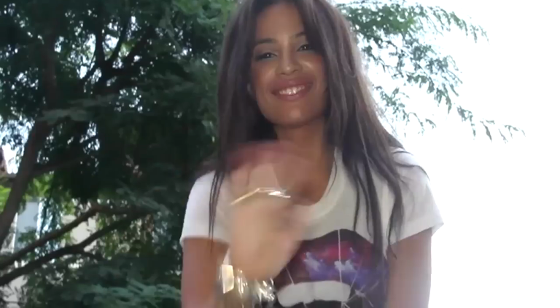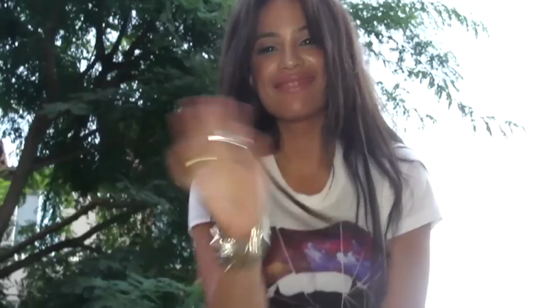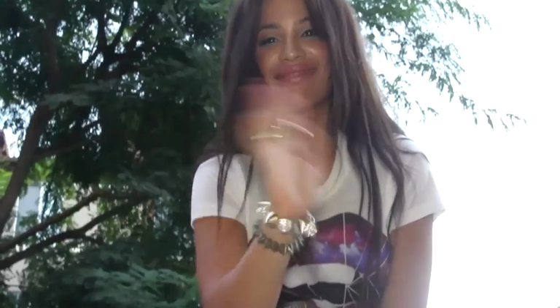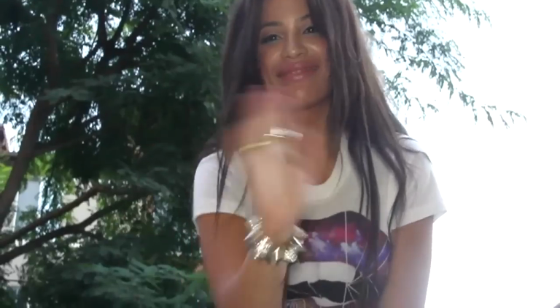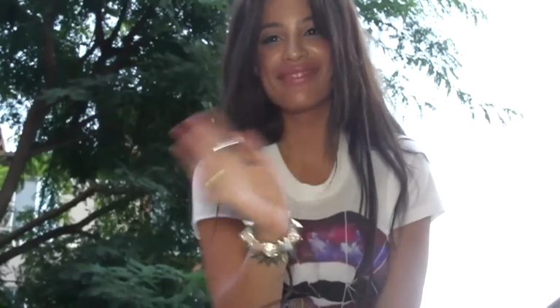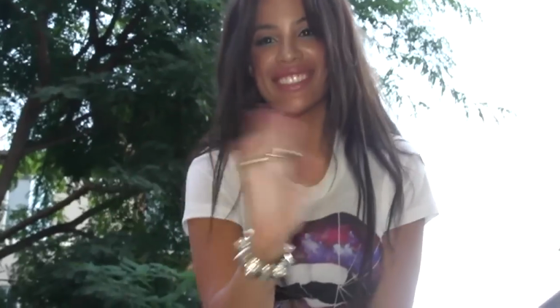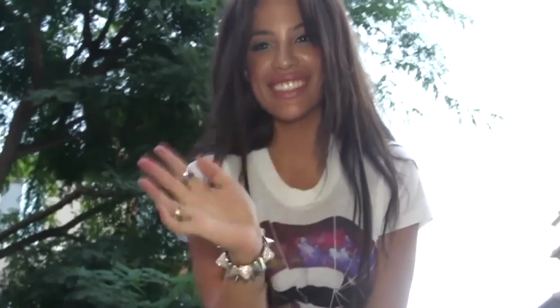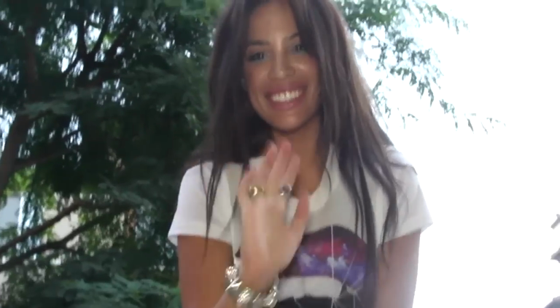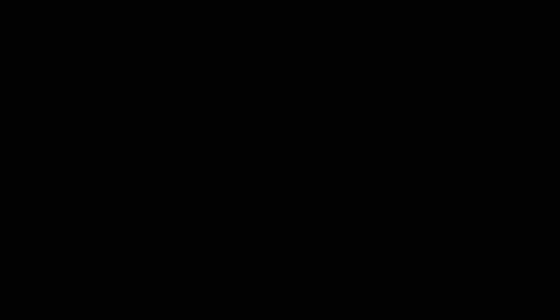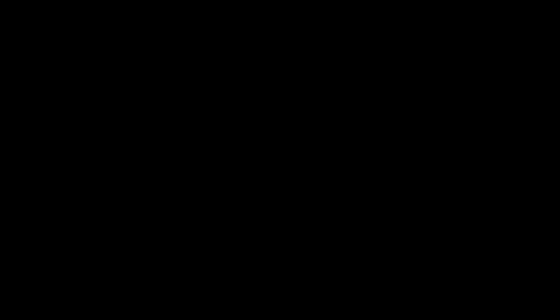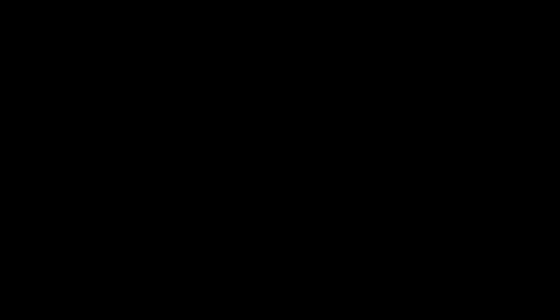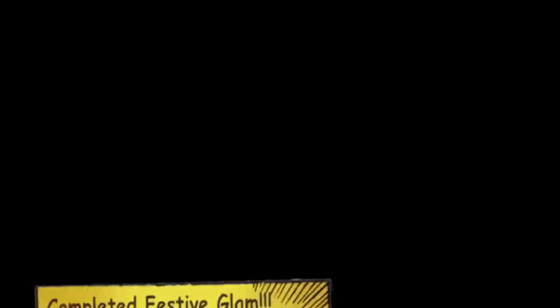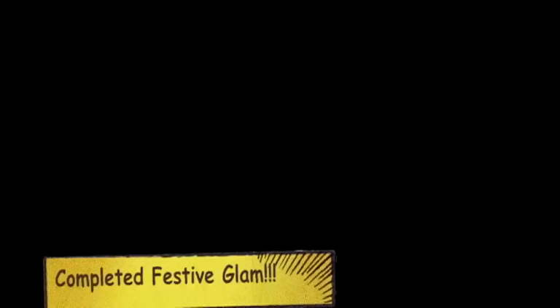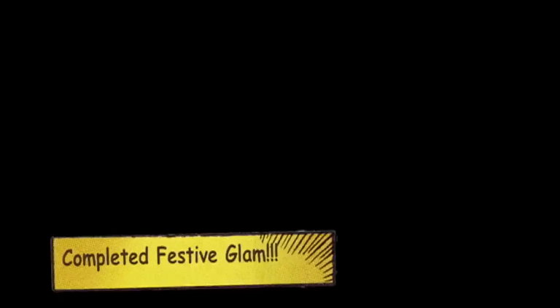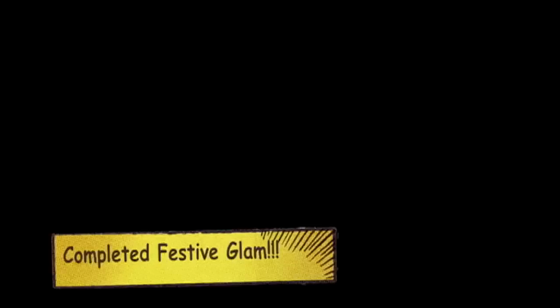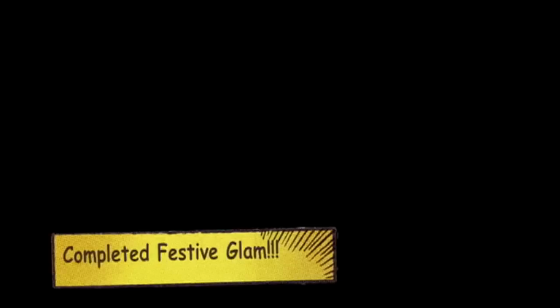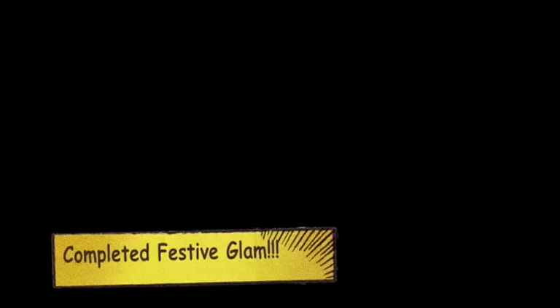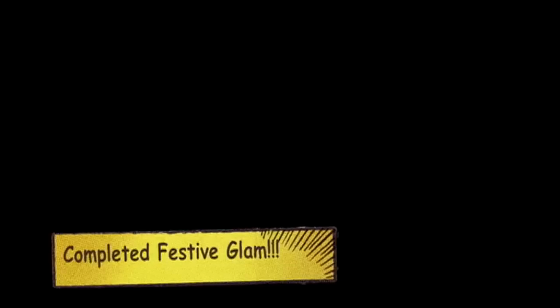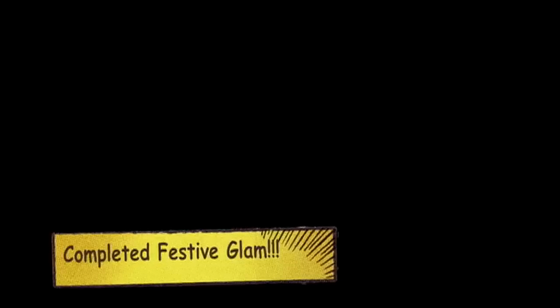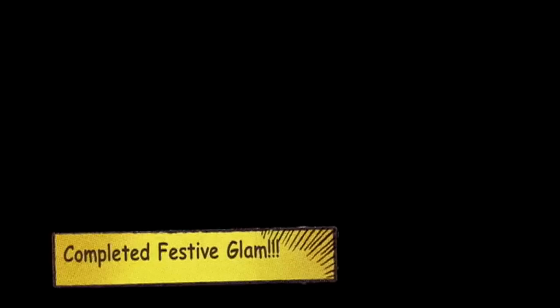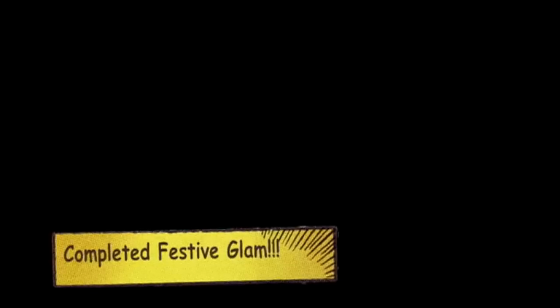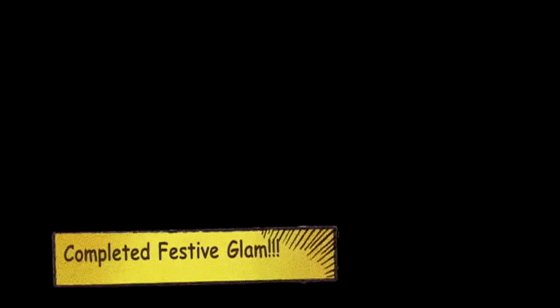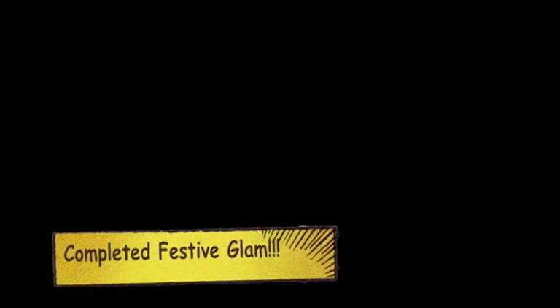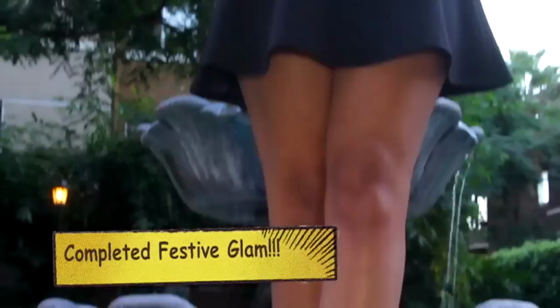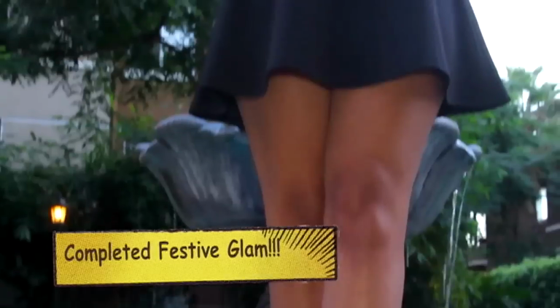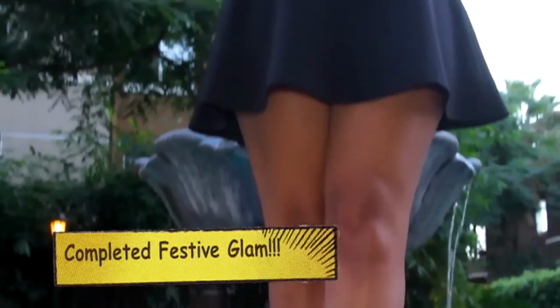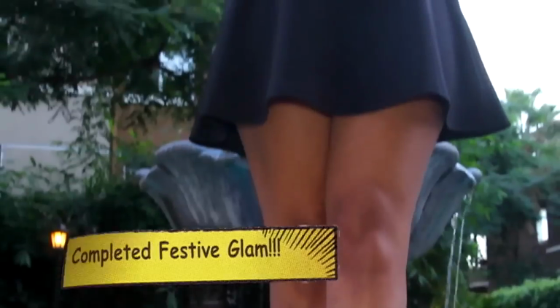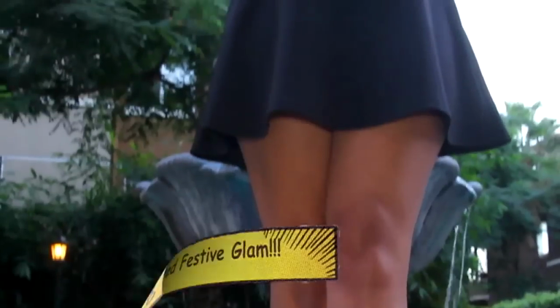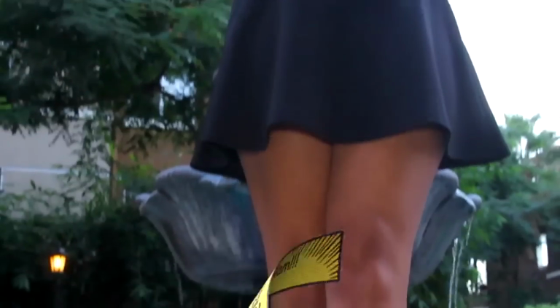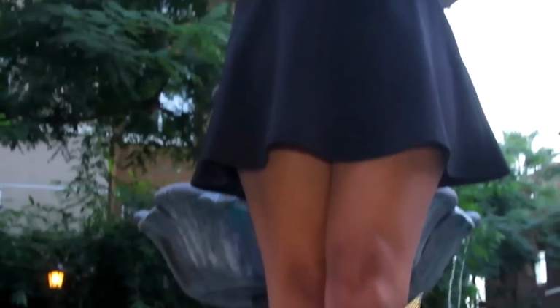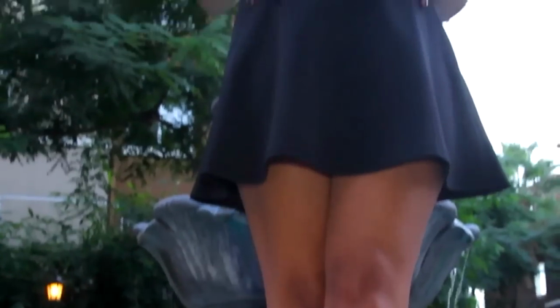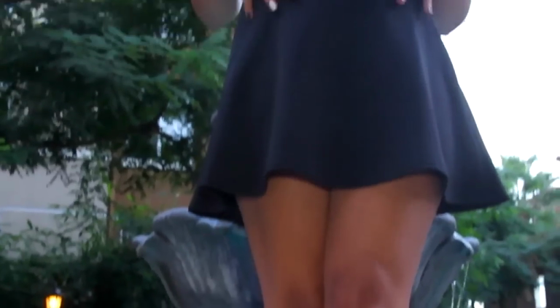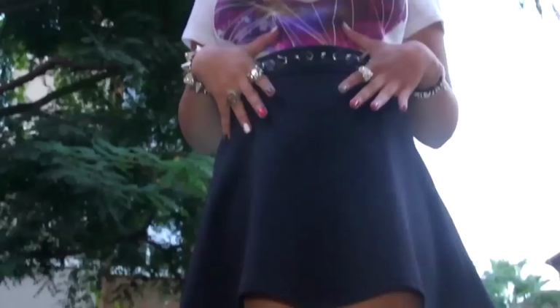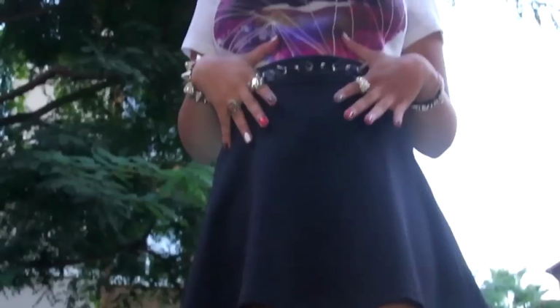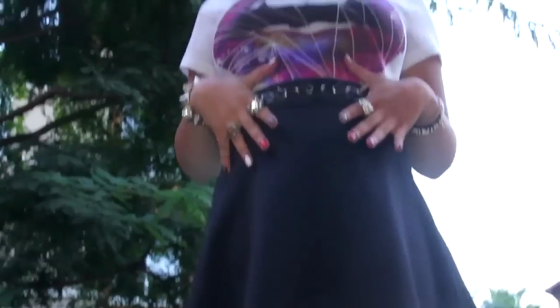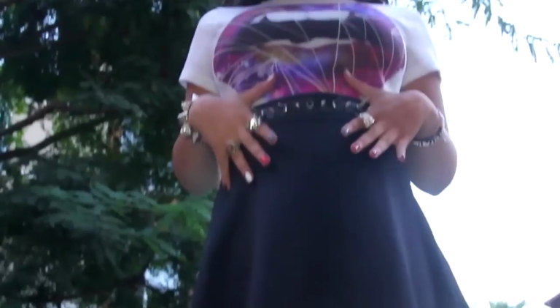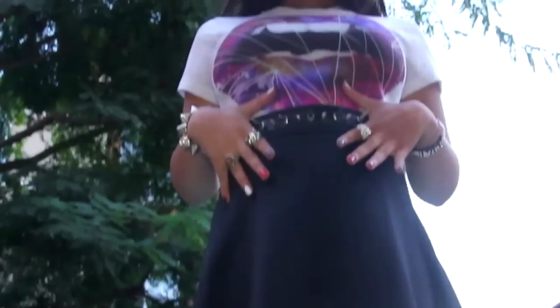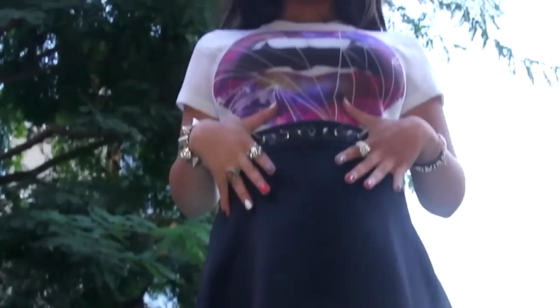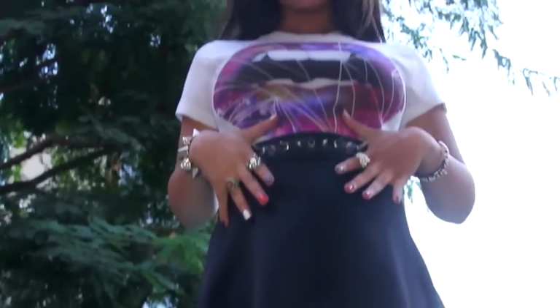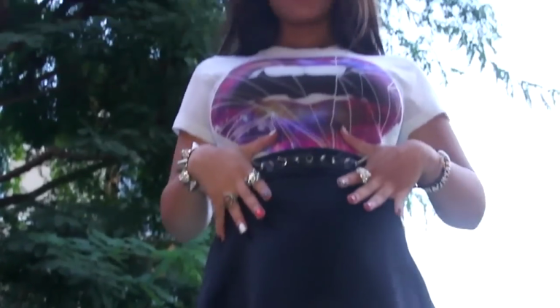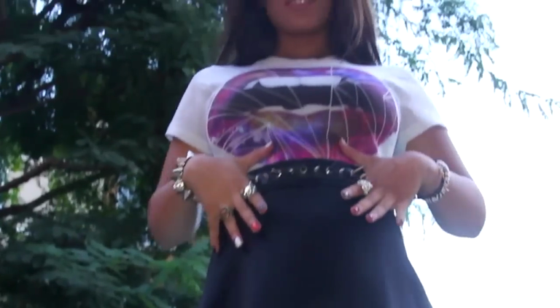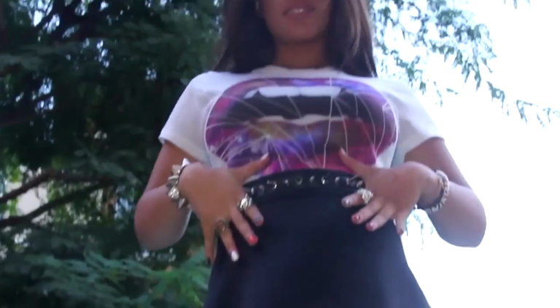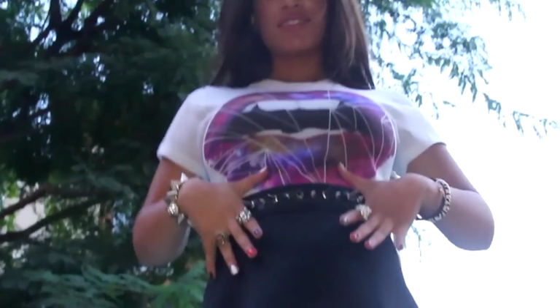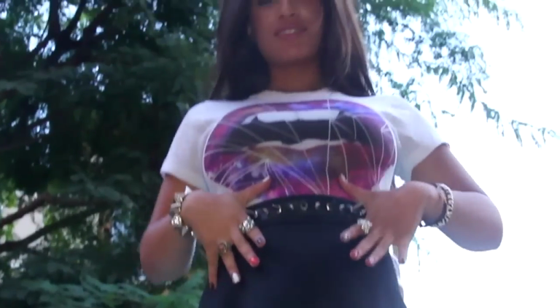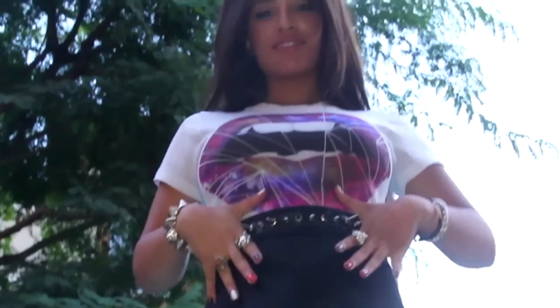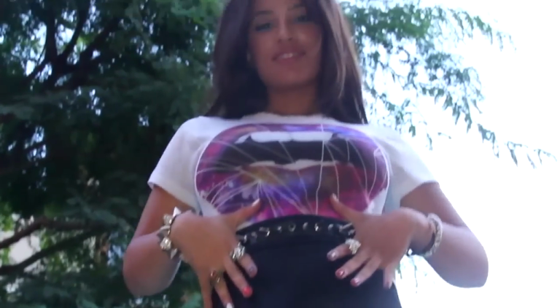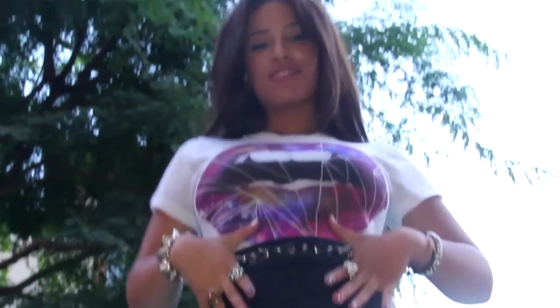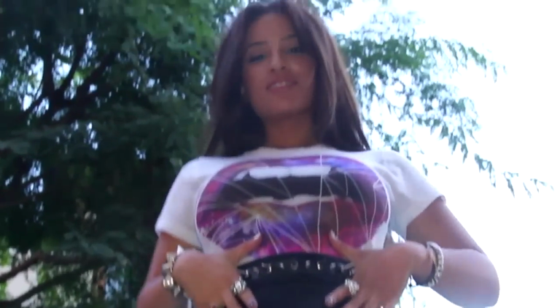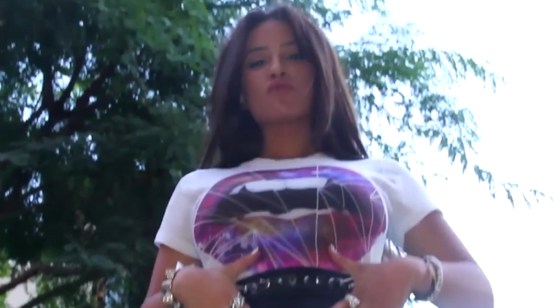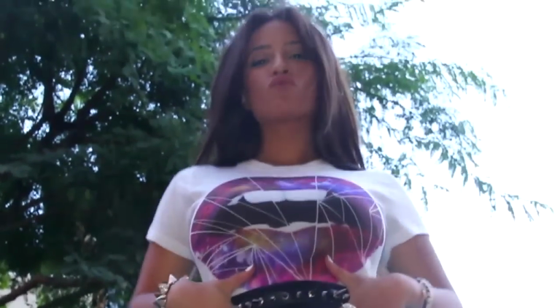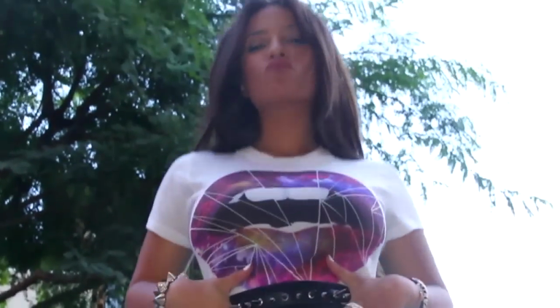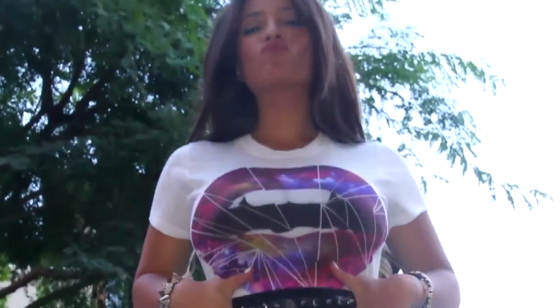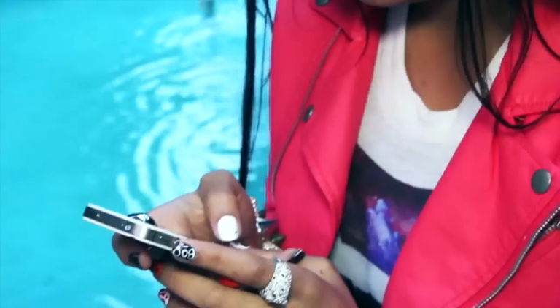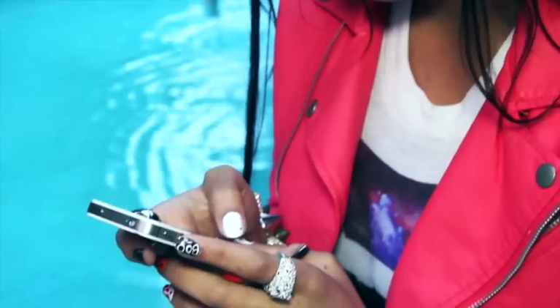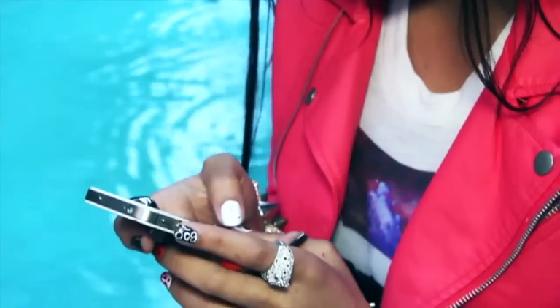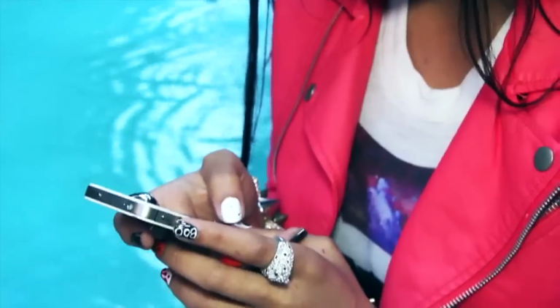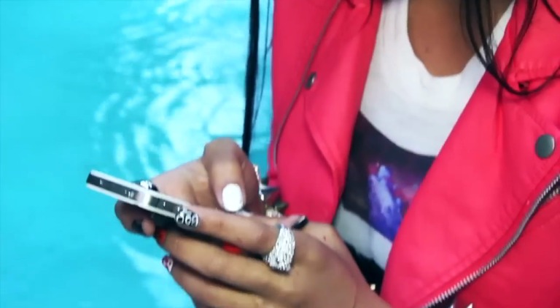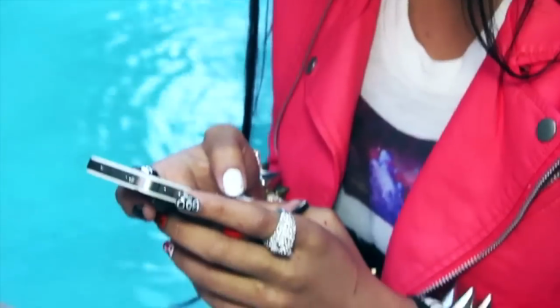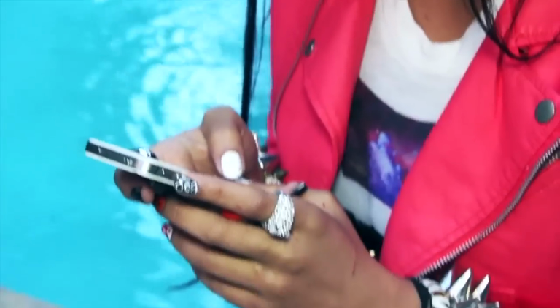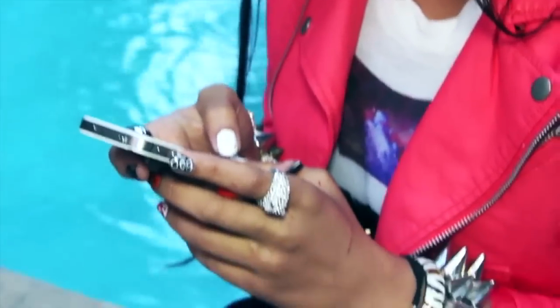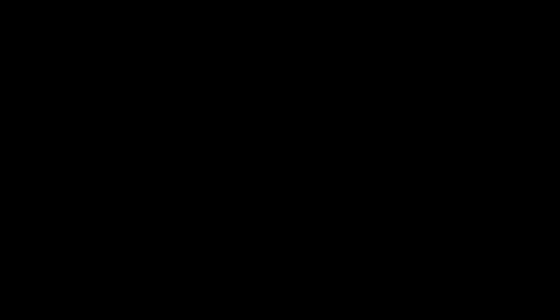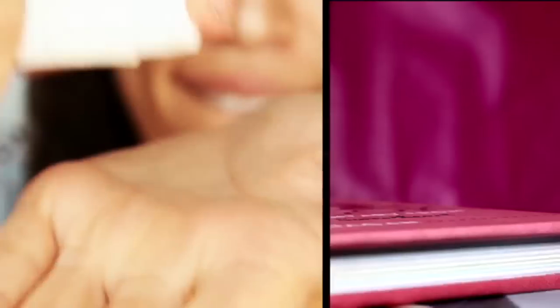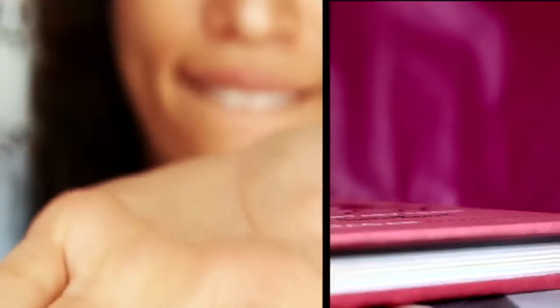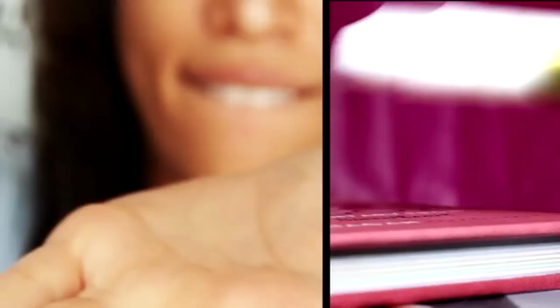Hello, welcome back to my channel. I have another completed festive glam look for you guys — scary fall hair, nails, makeup, all that.